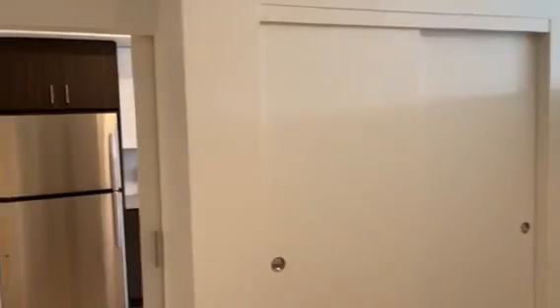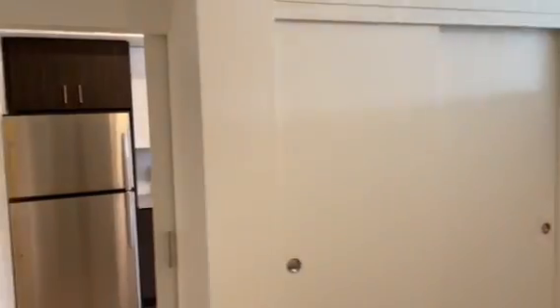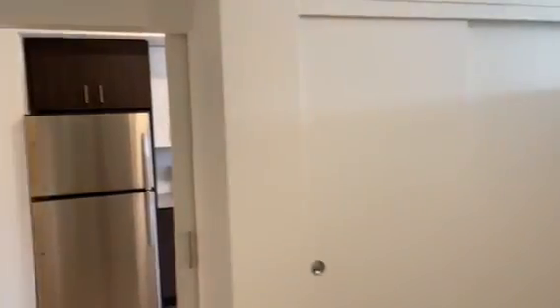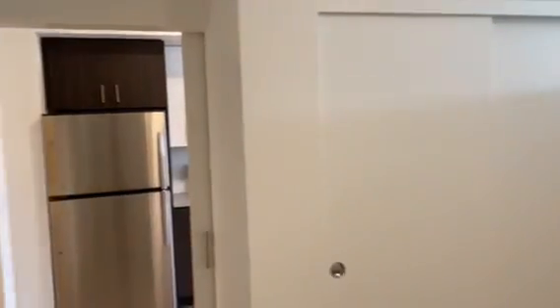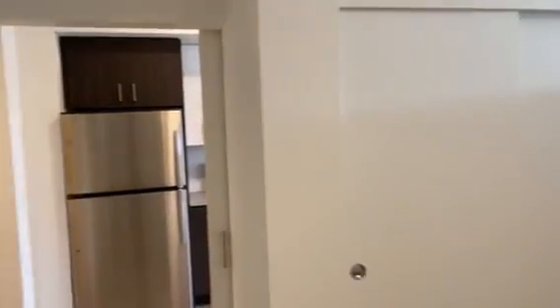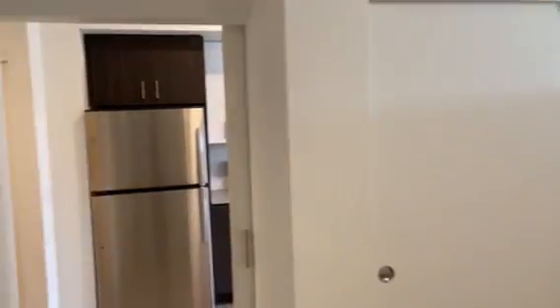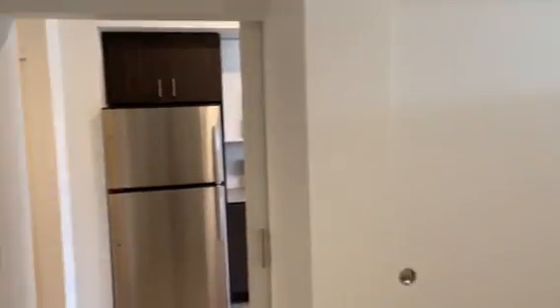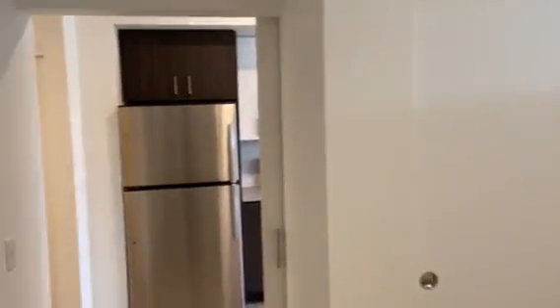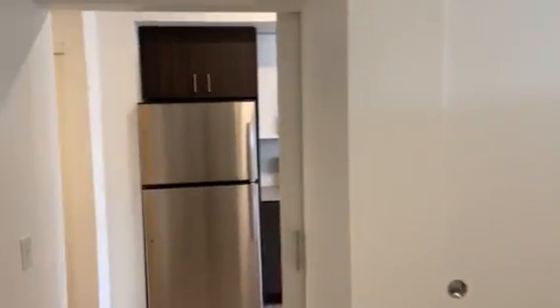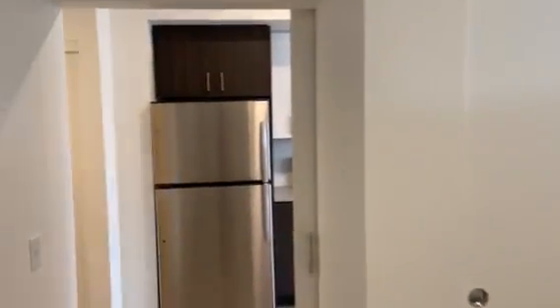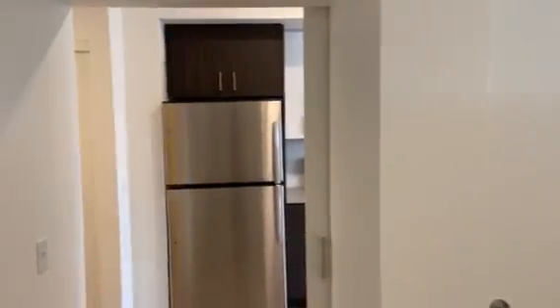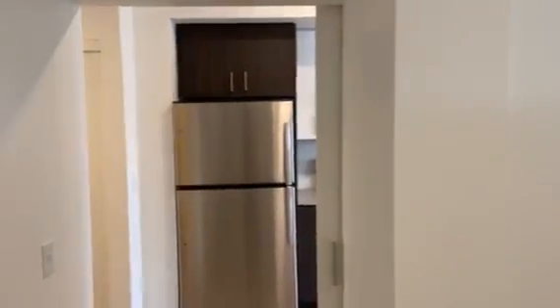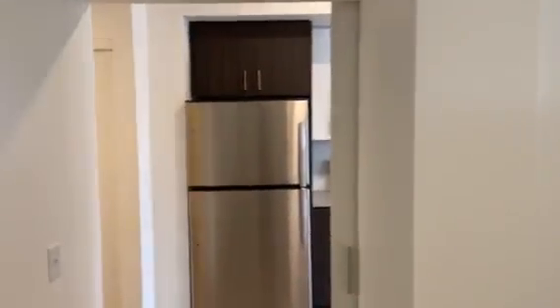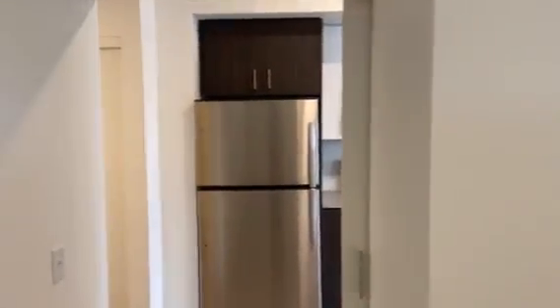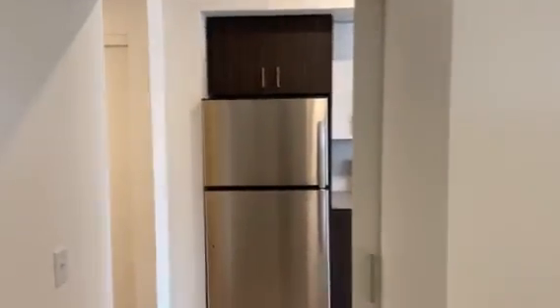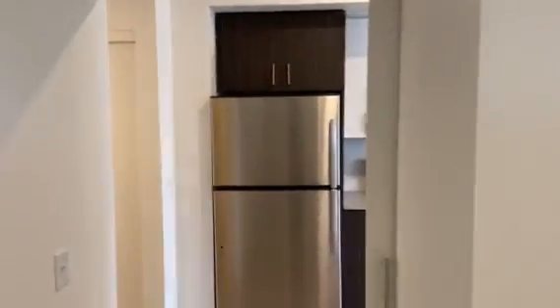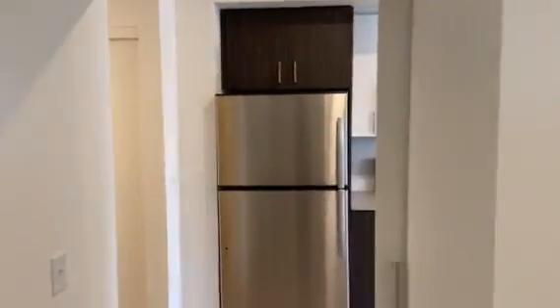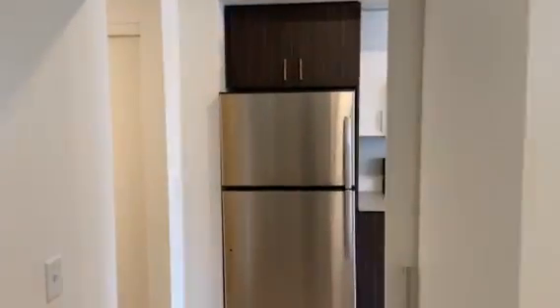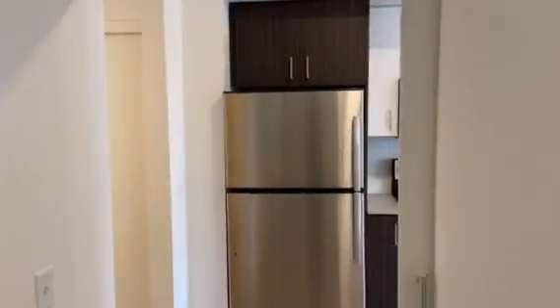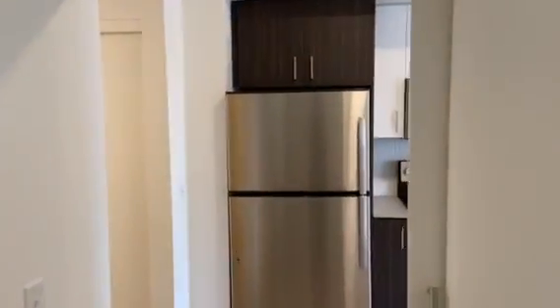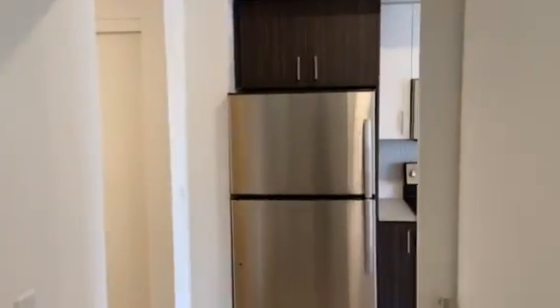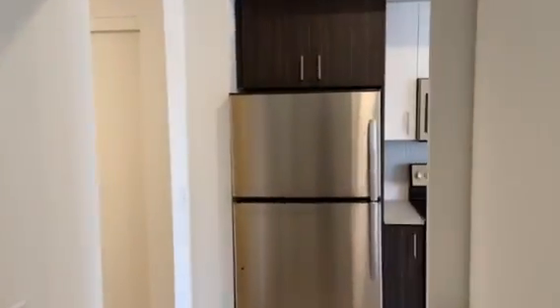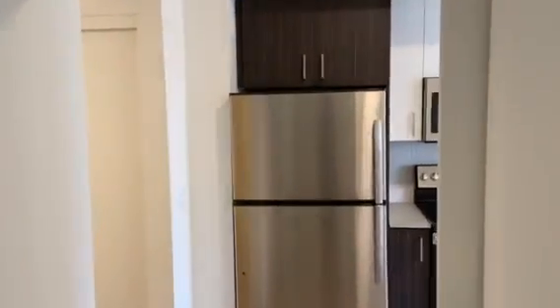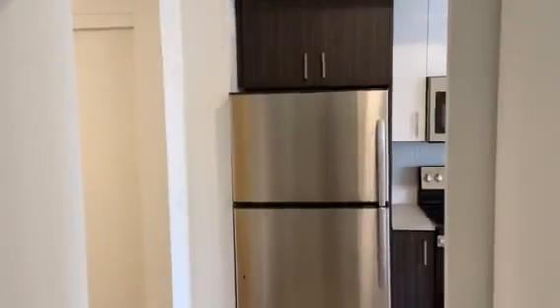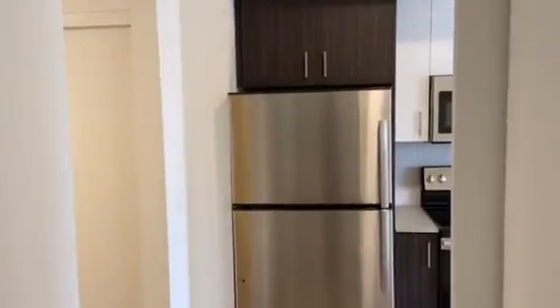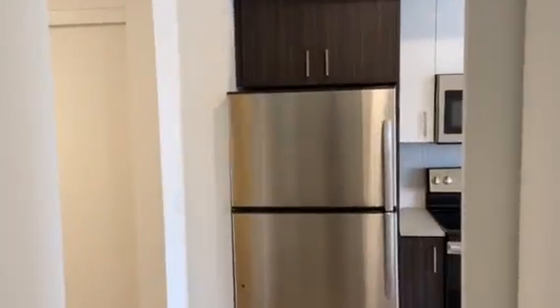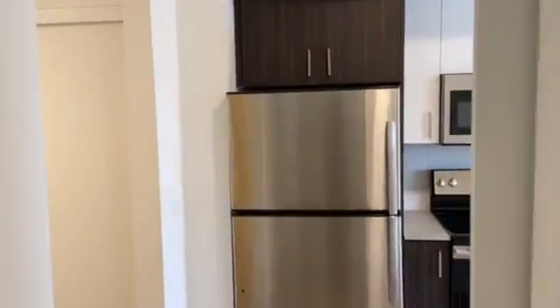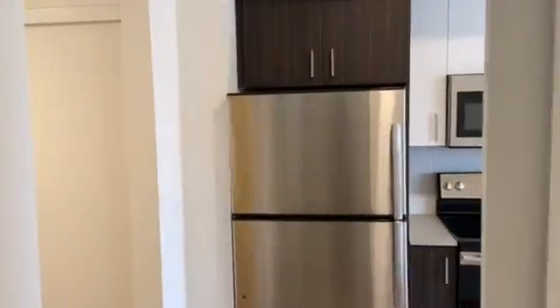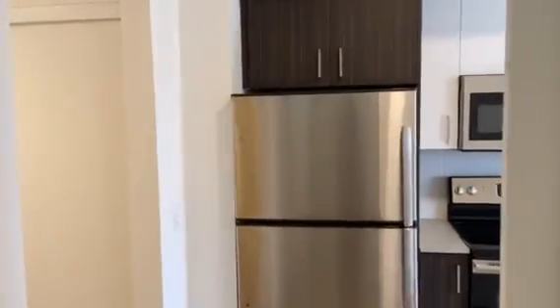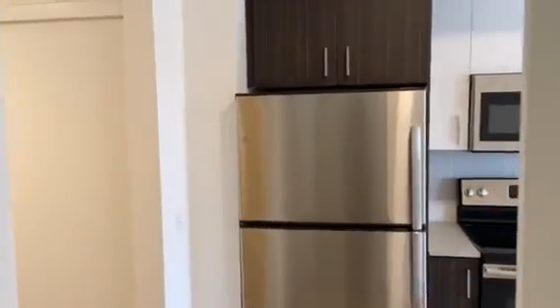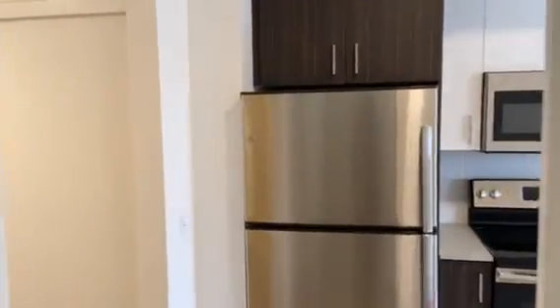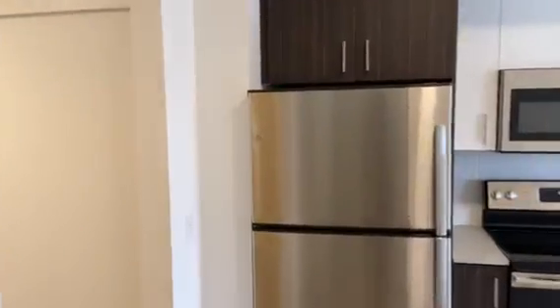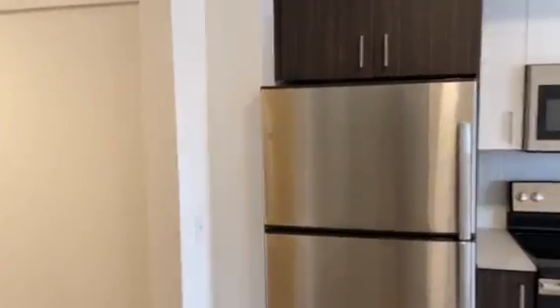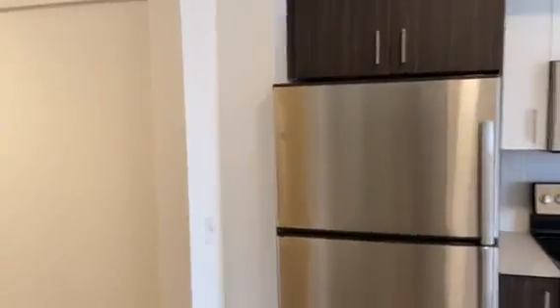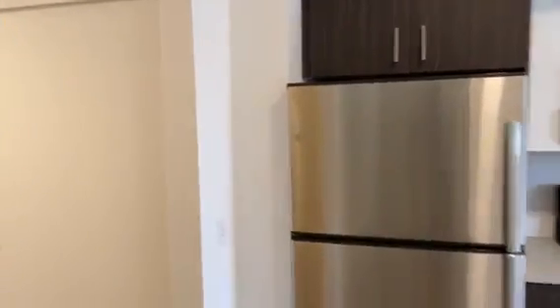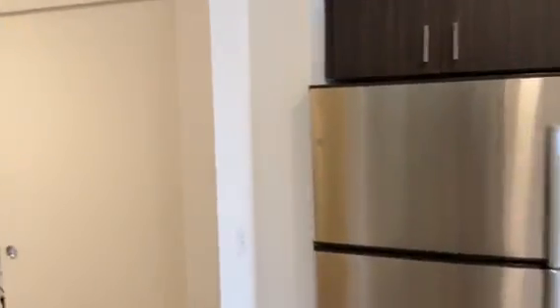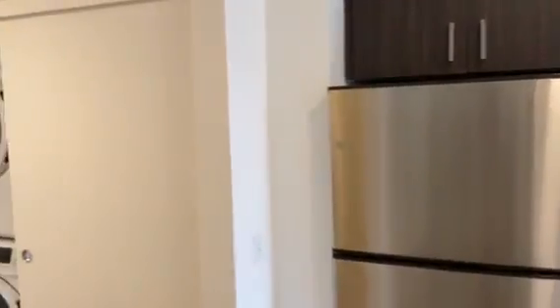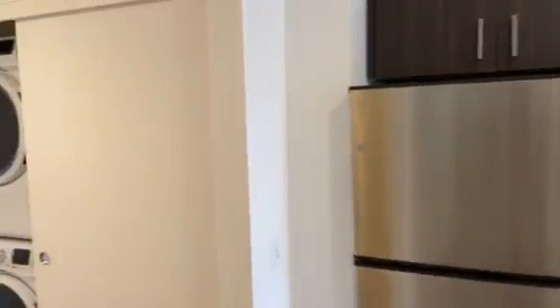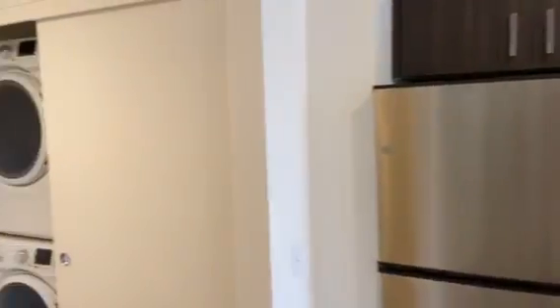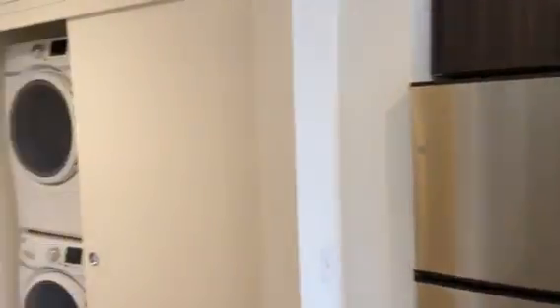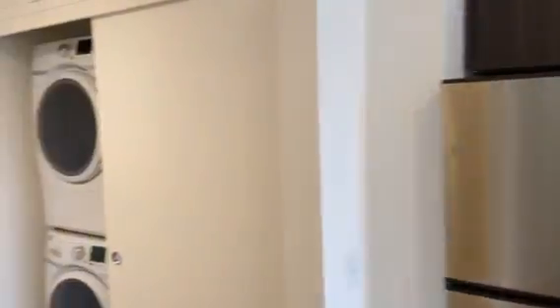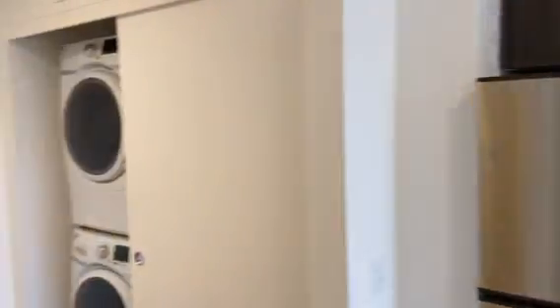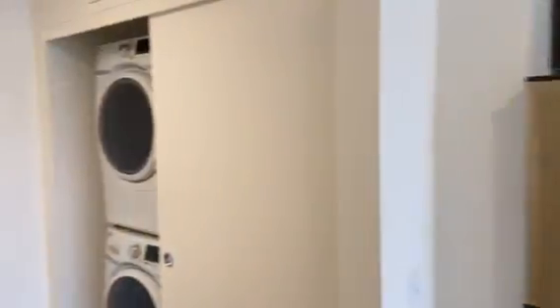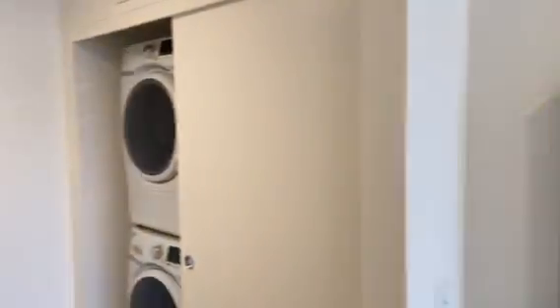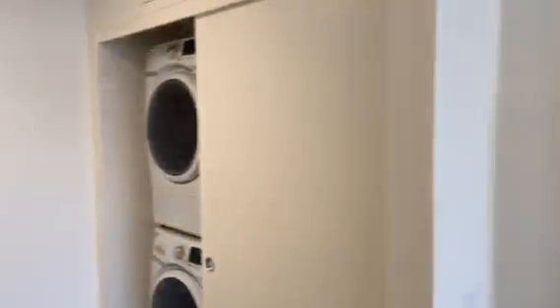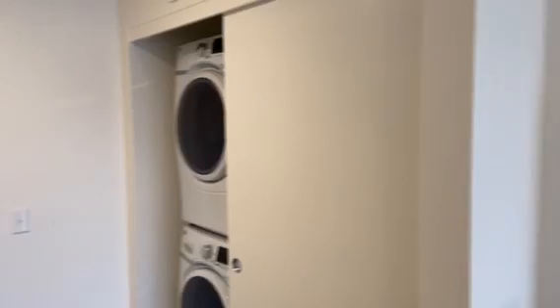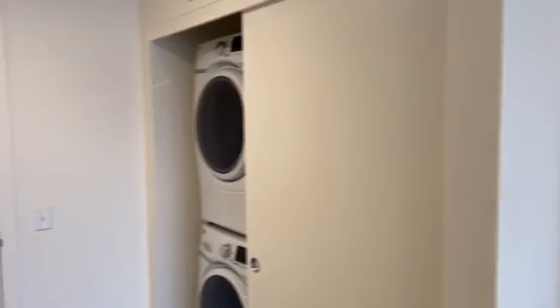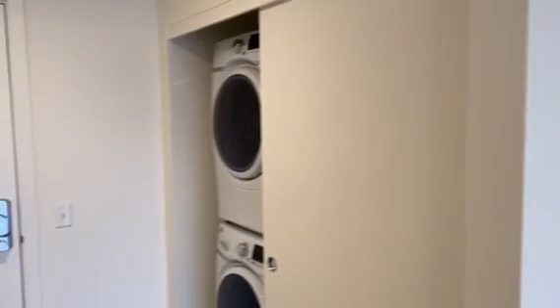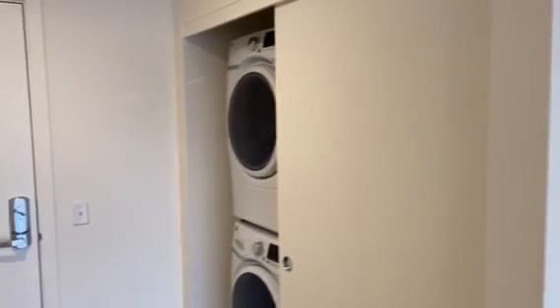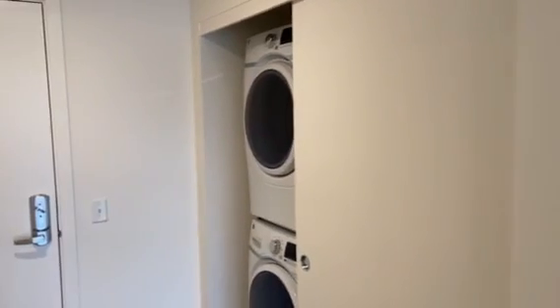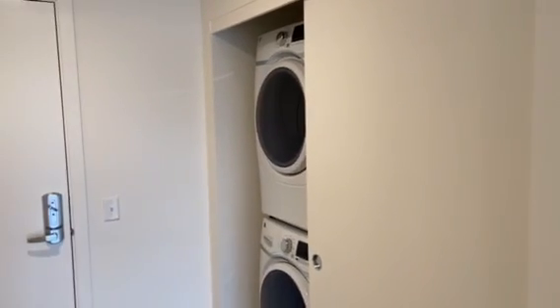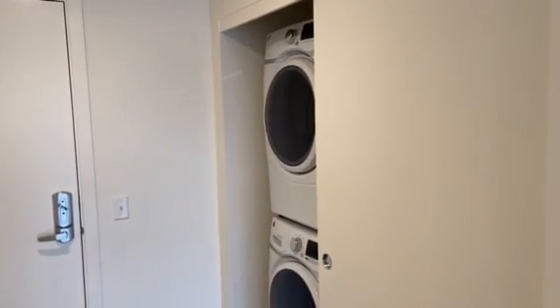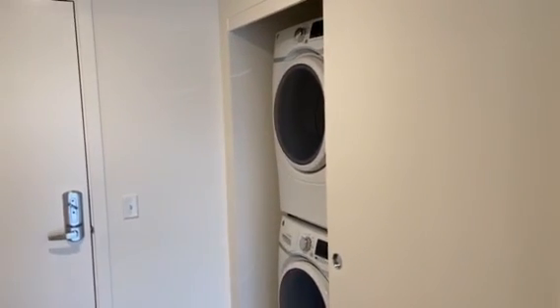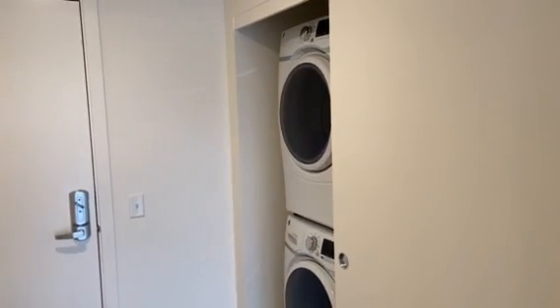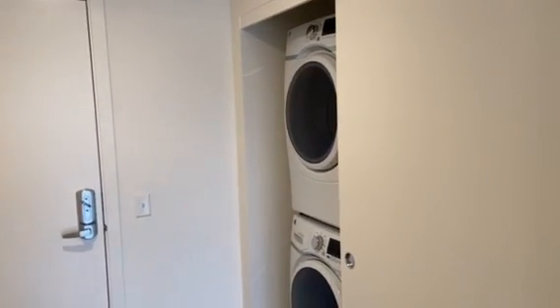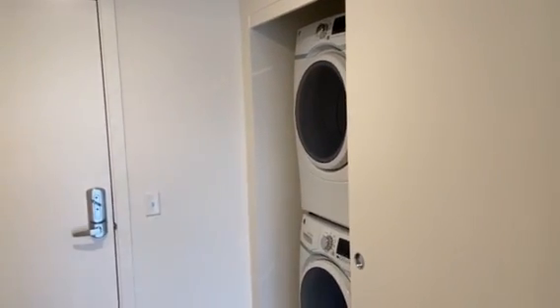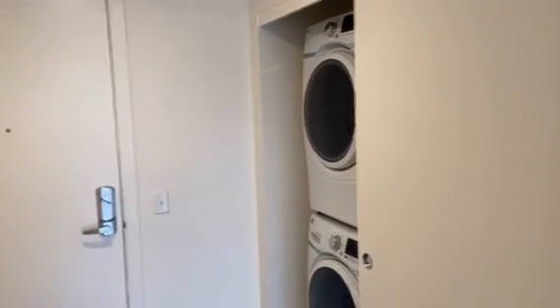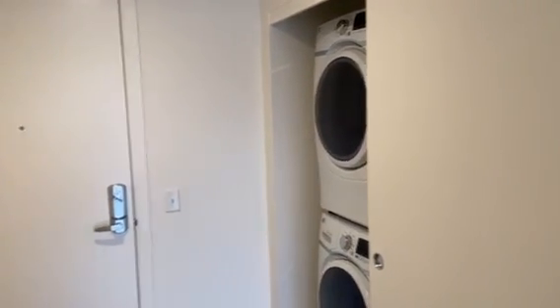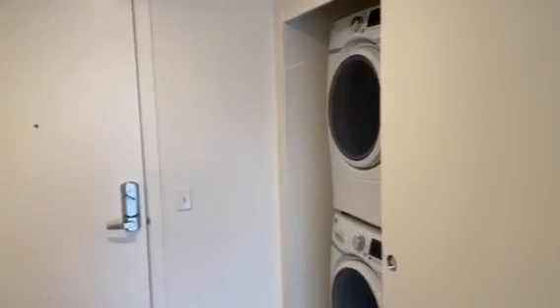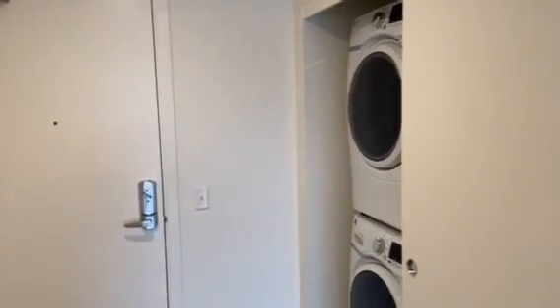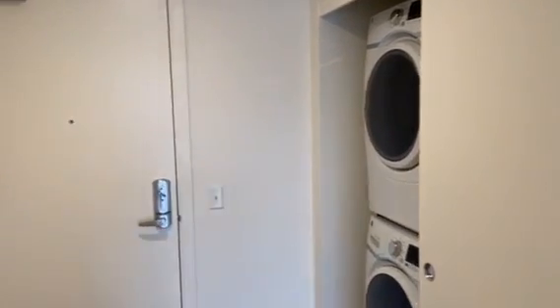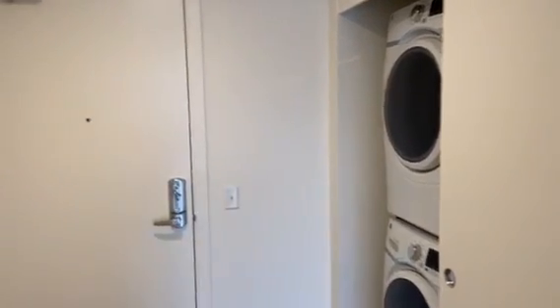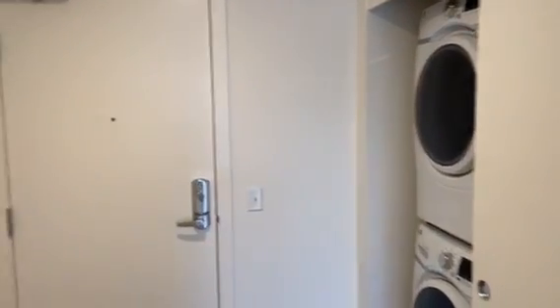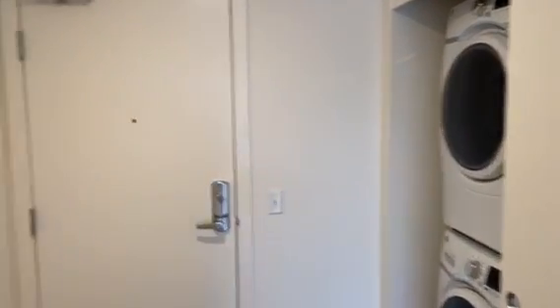Closet. Built-in ice maker in the freezer. Full-size washer and dryer.